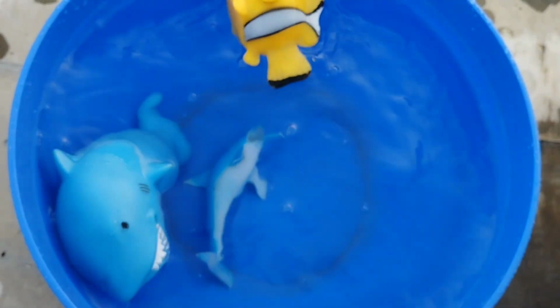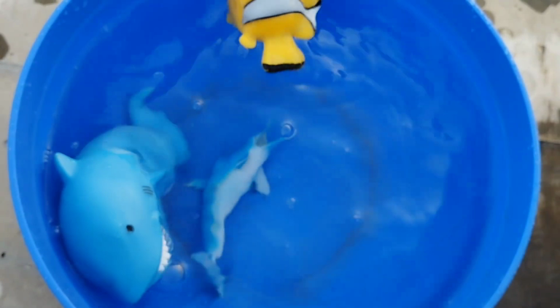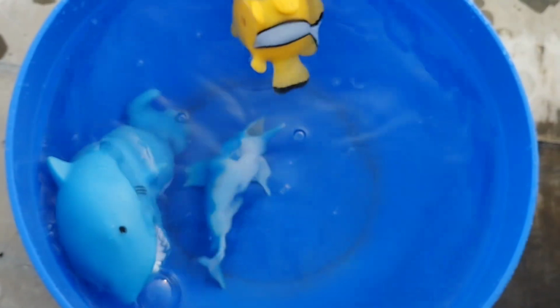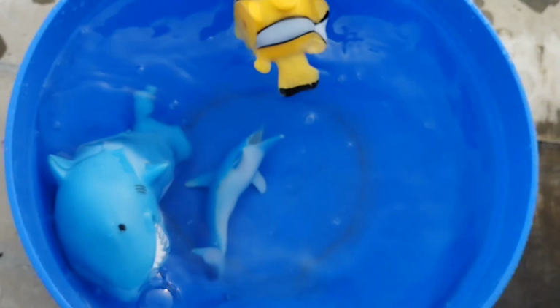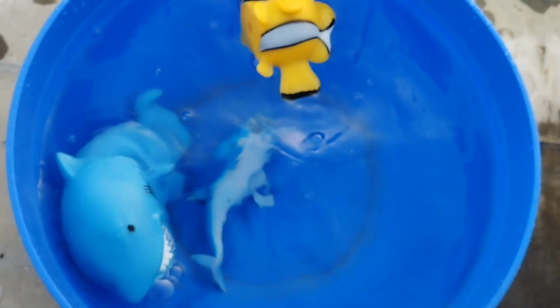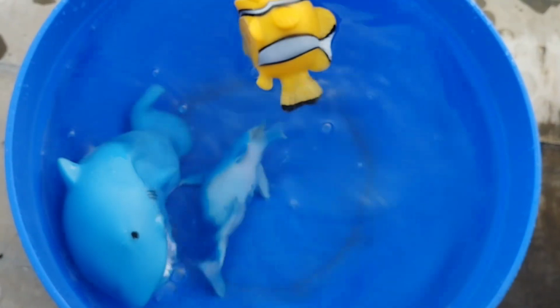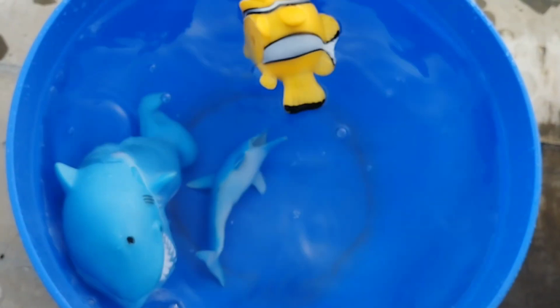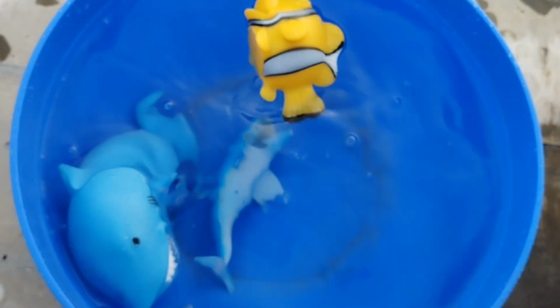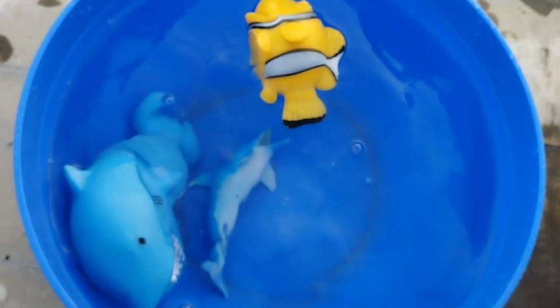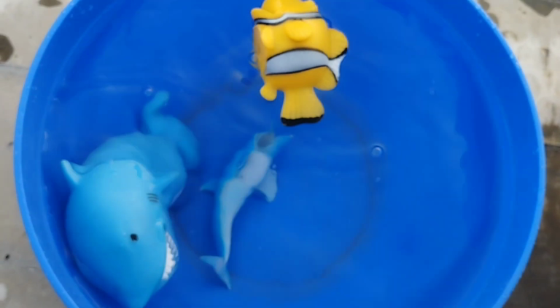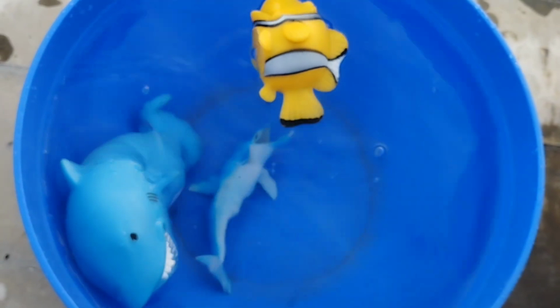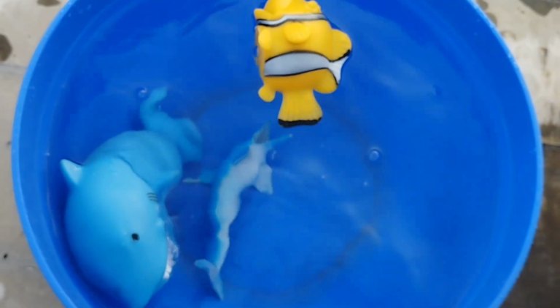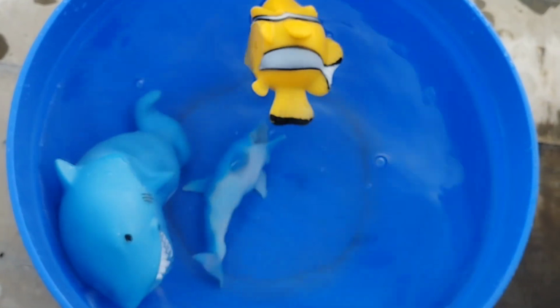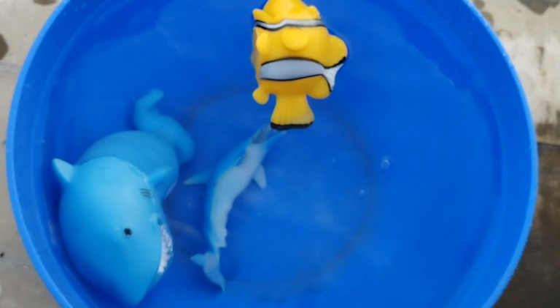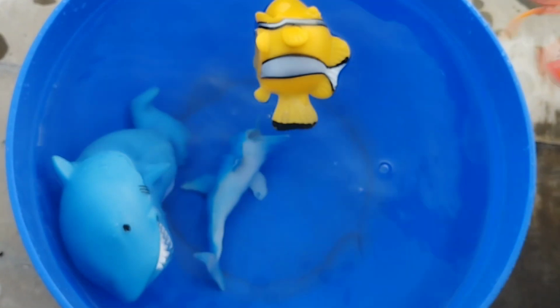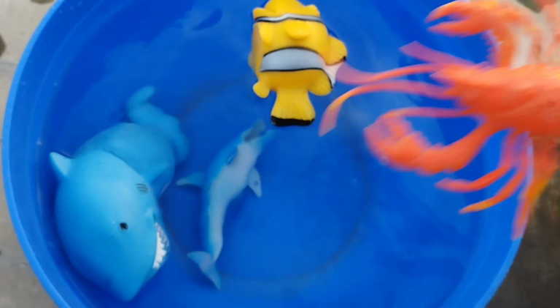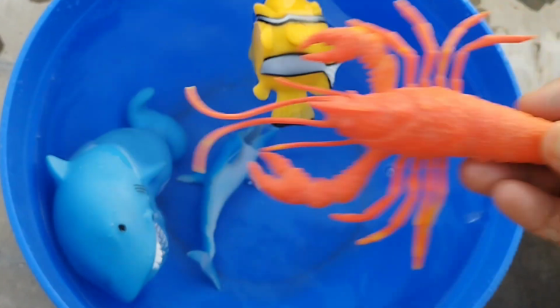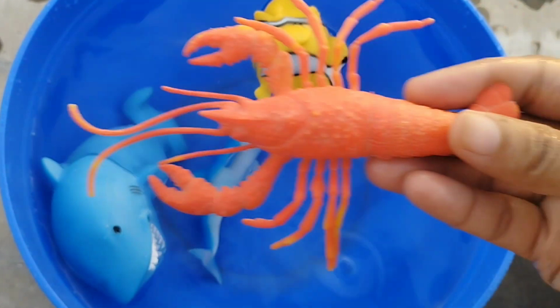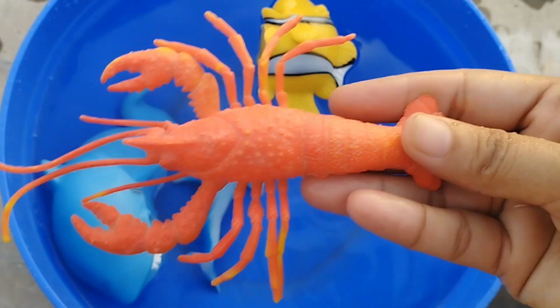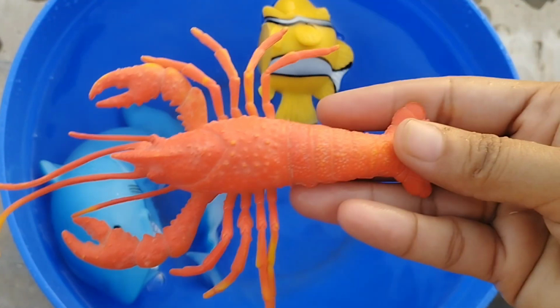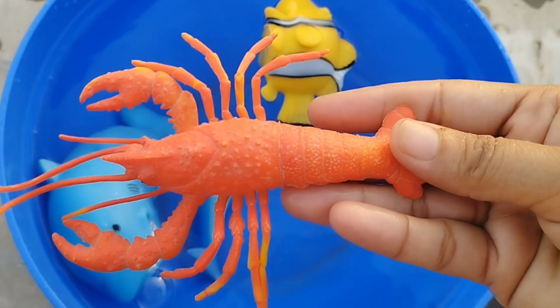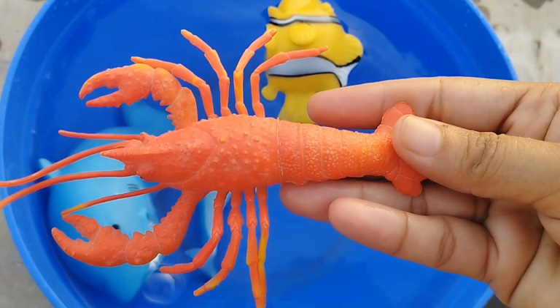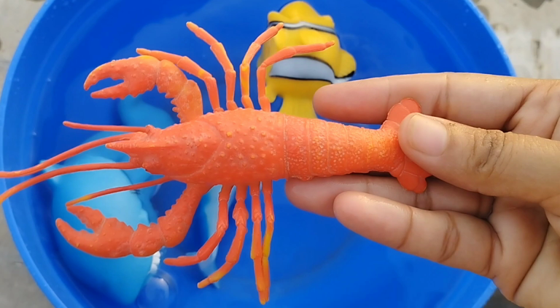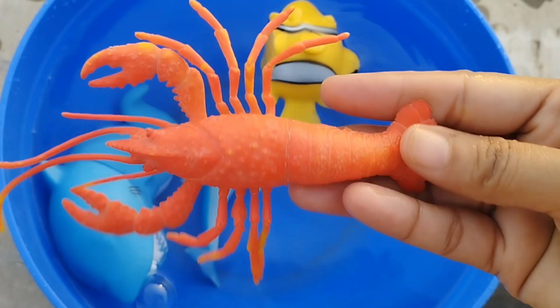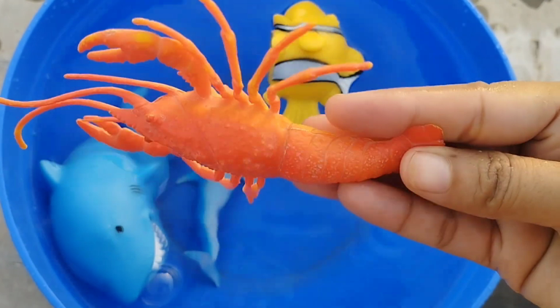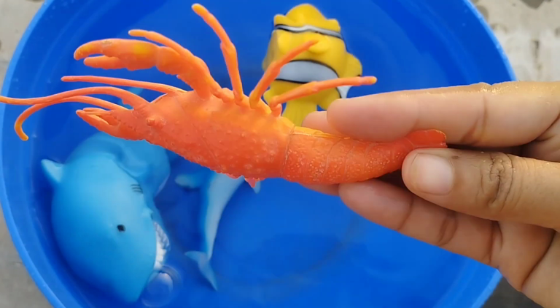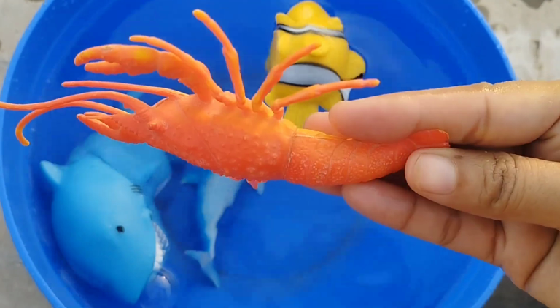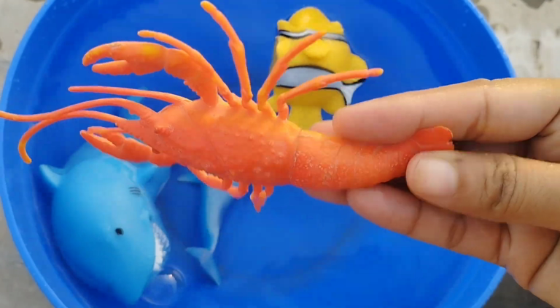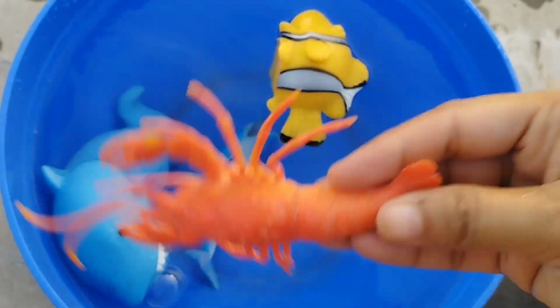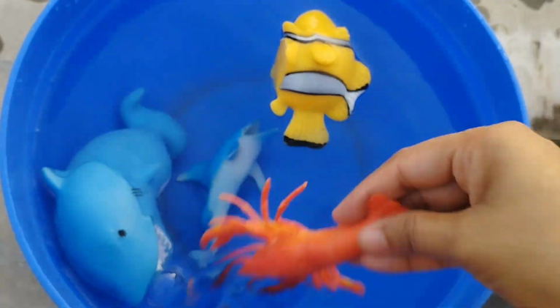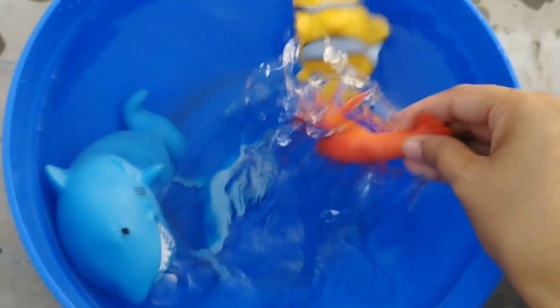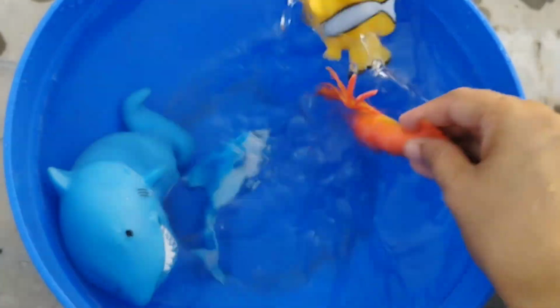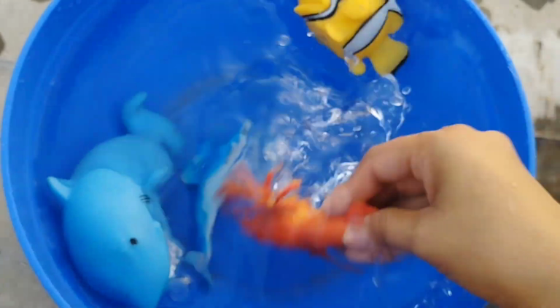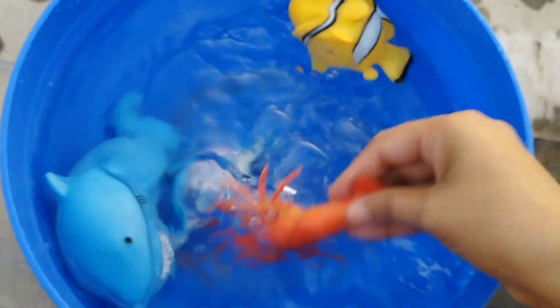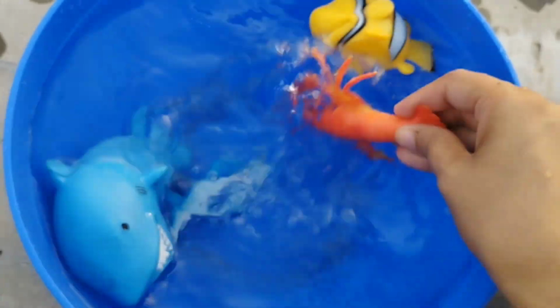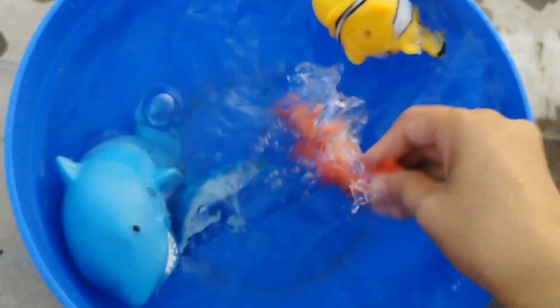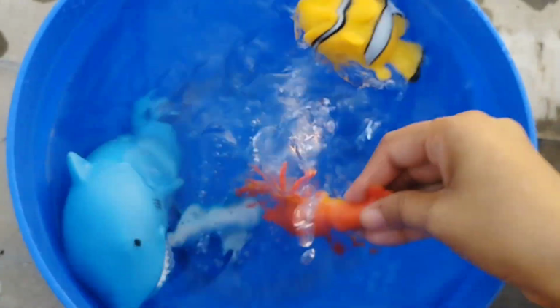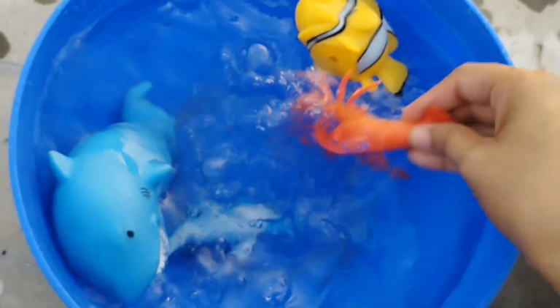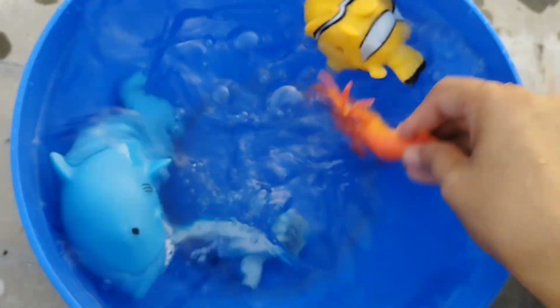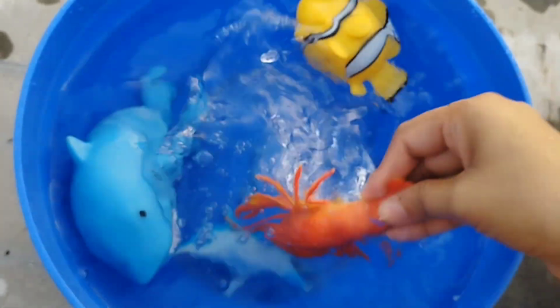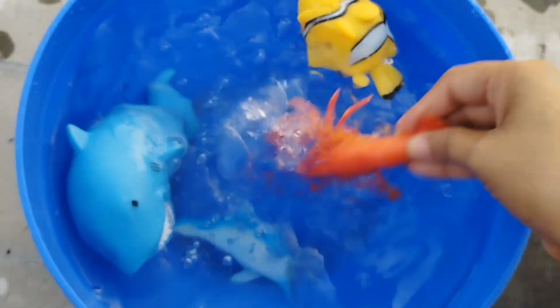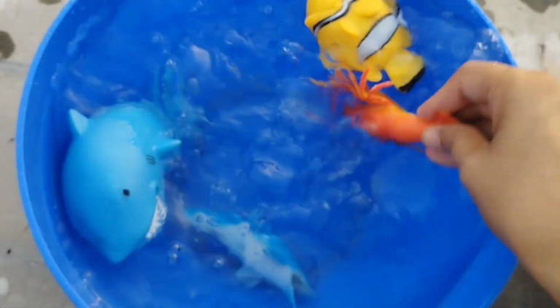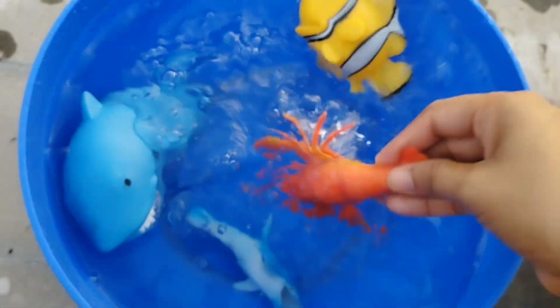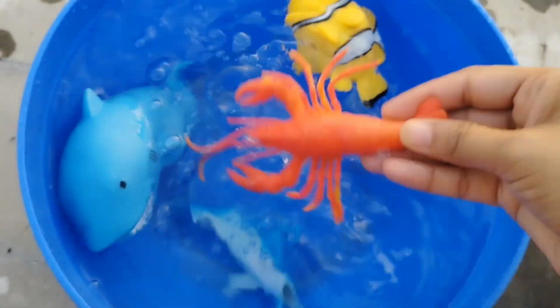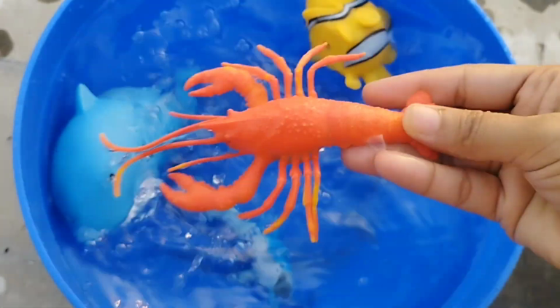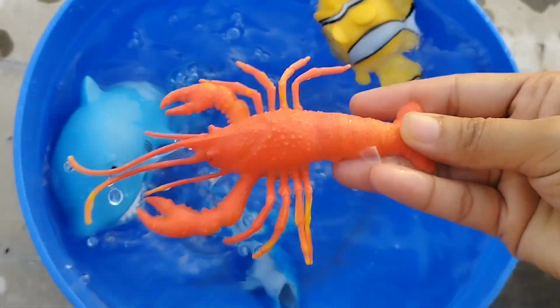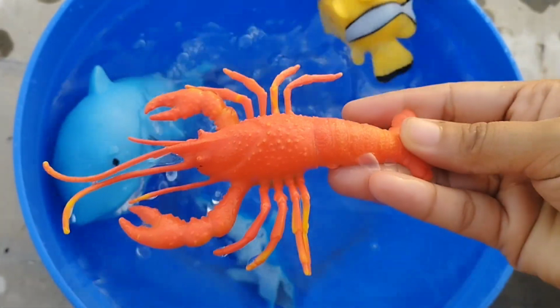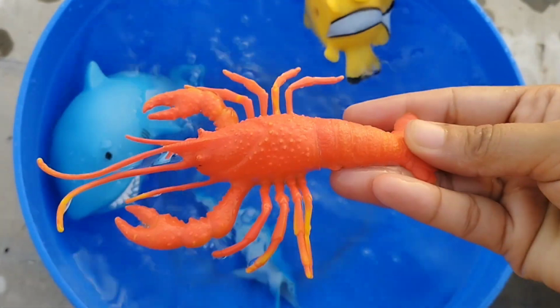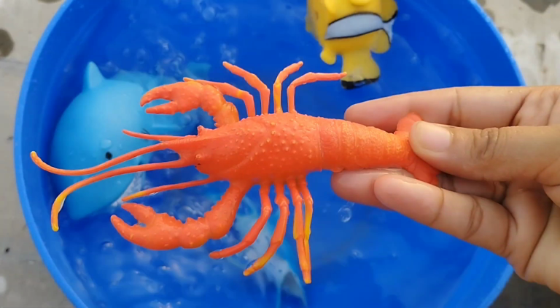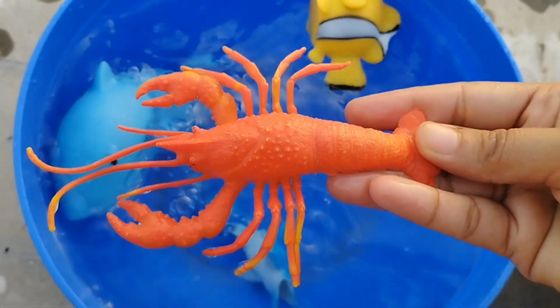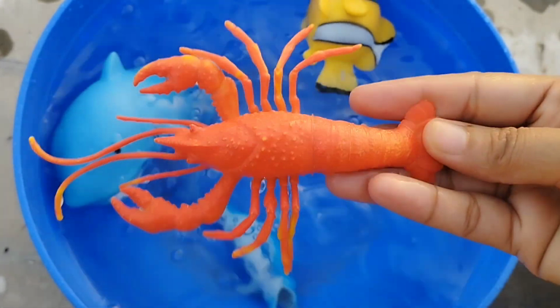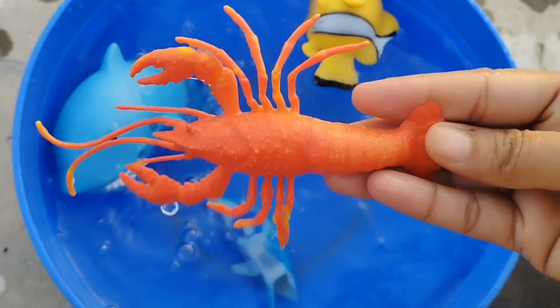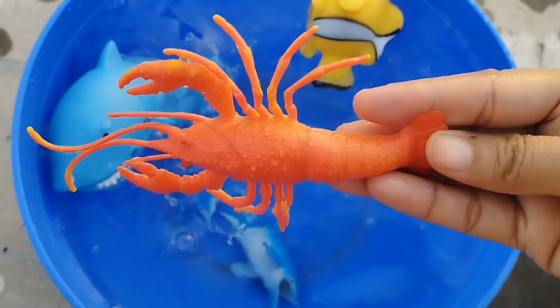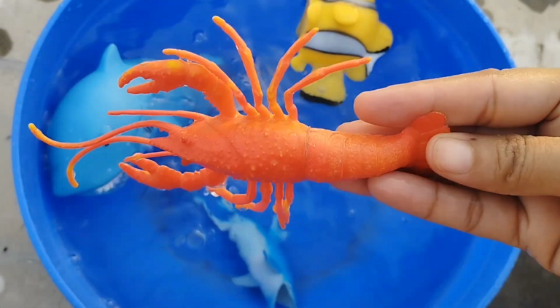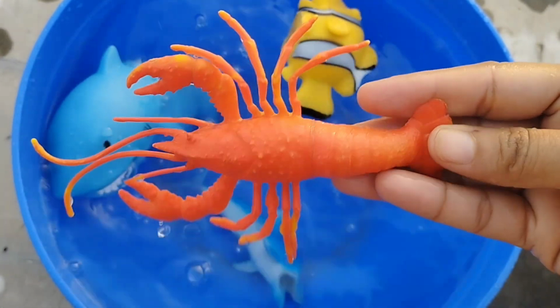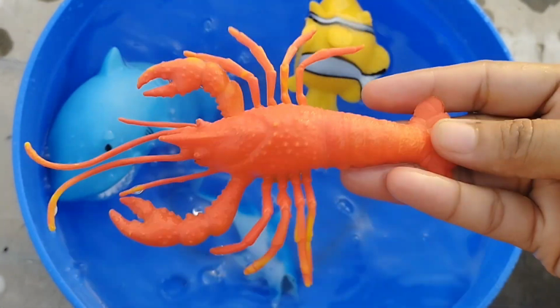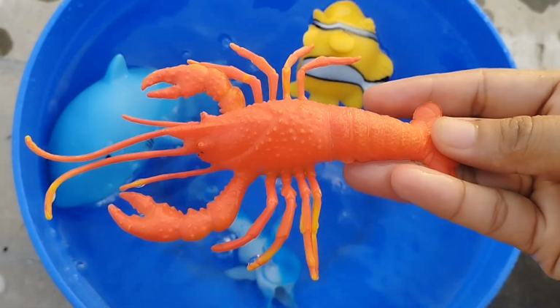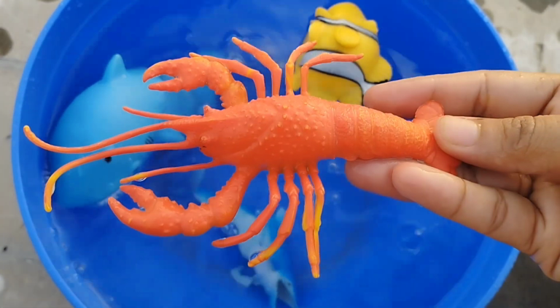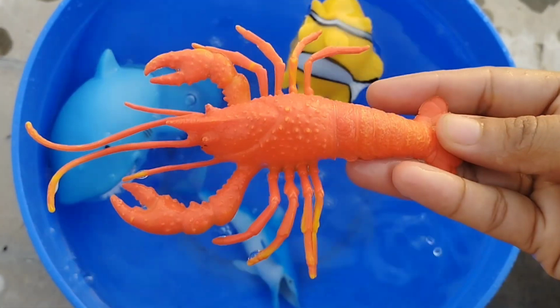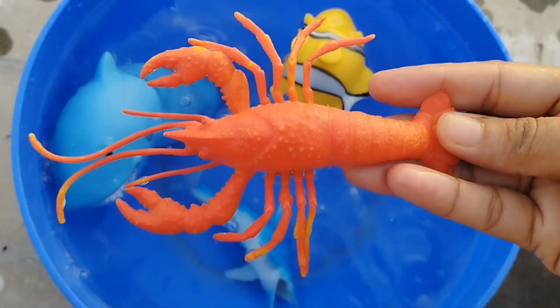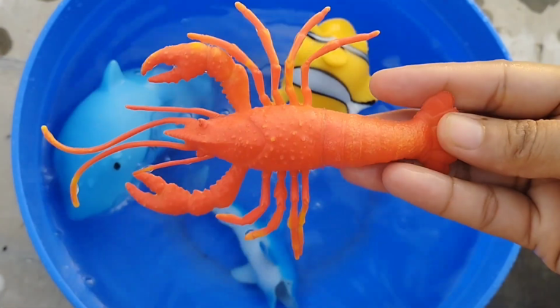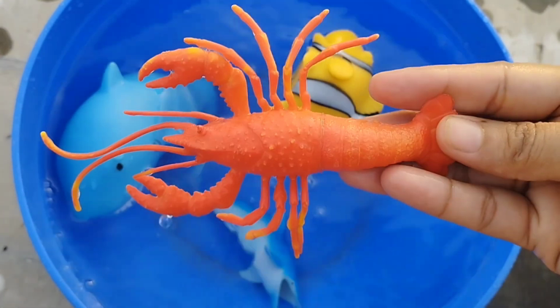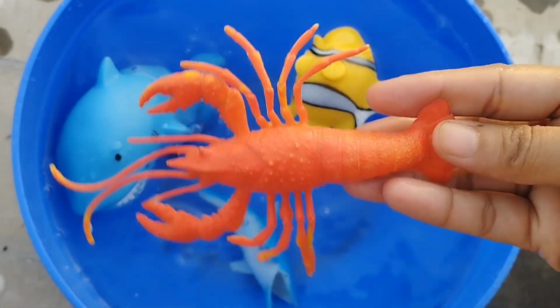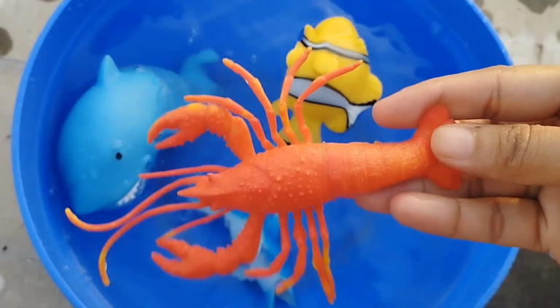The next sea animal is a lobster. This is a lobster.